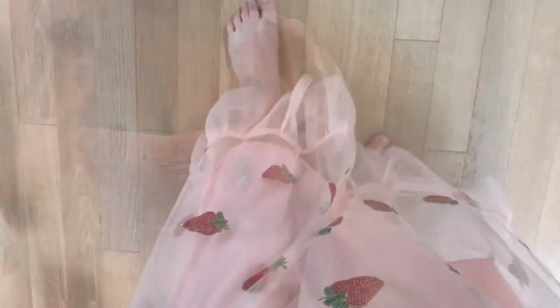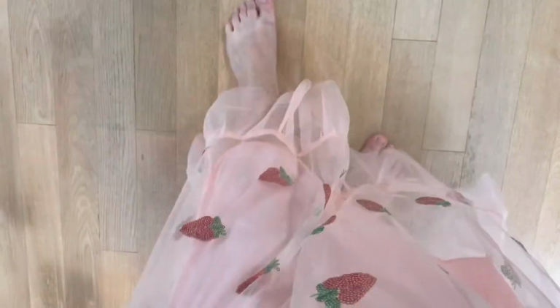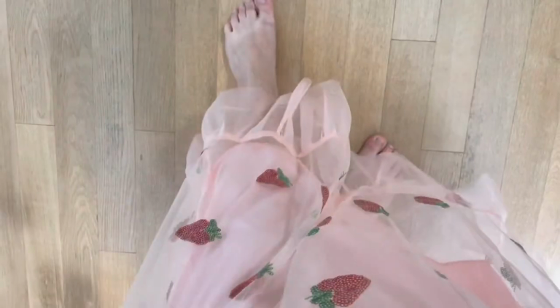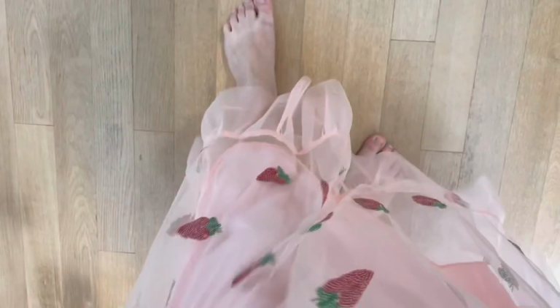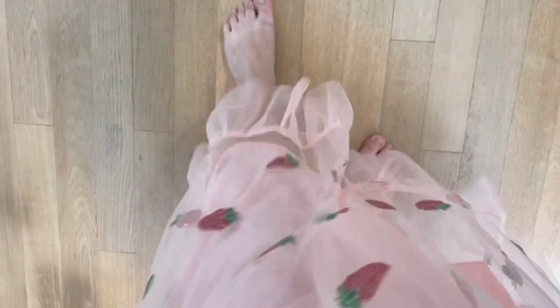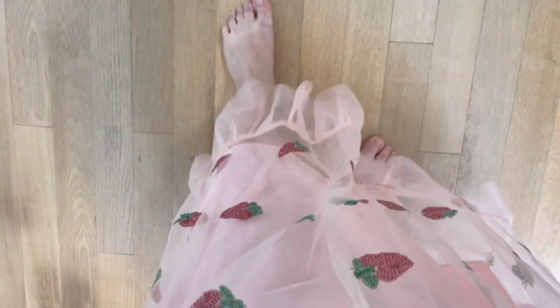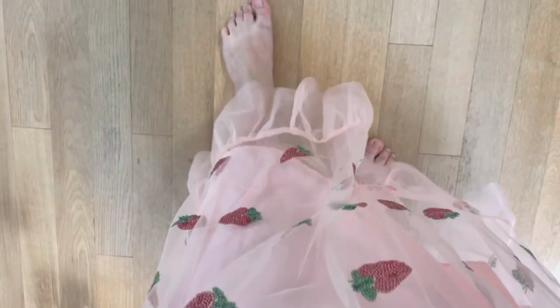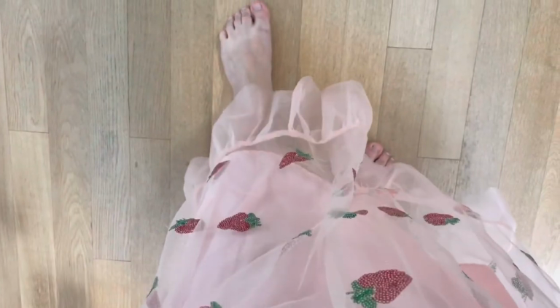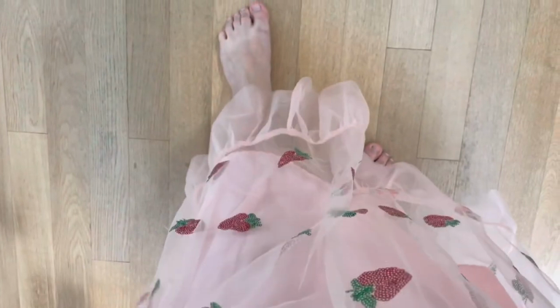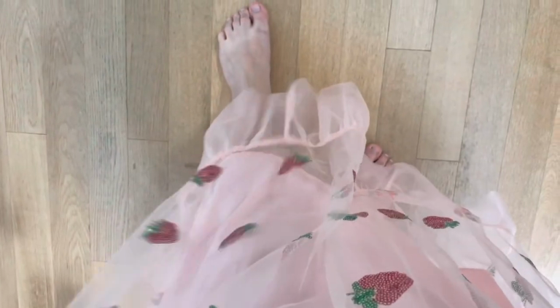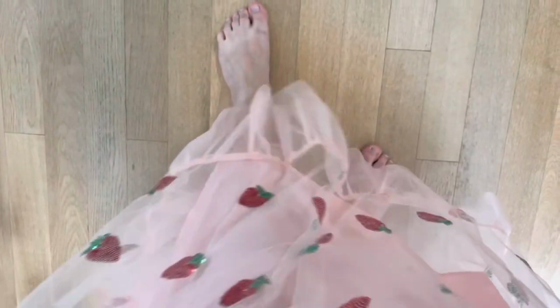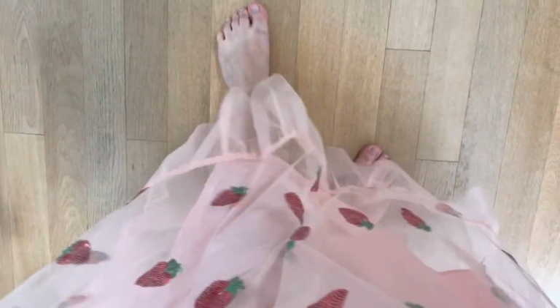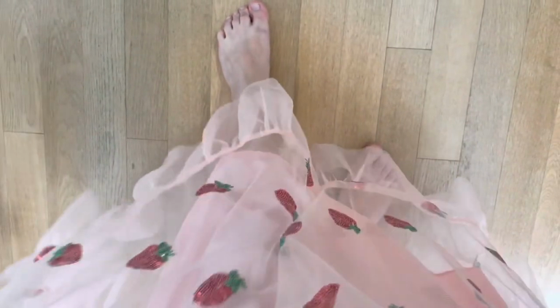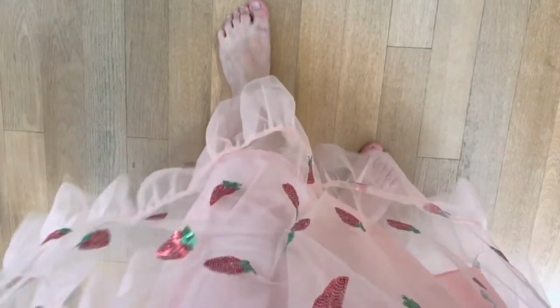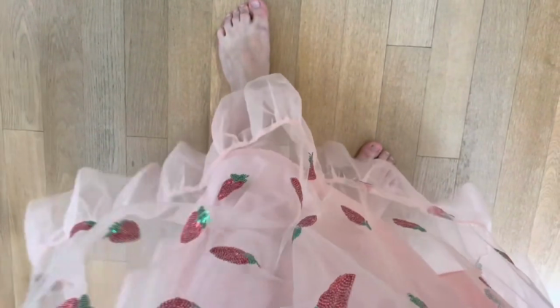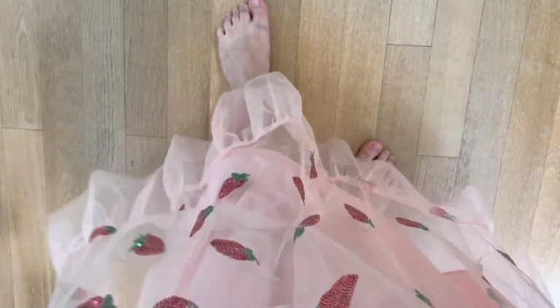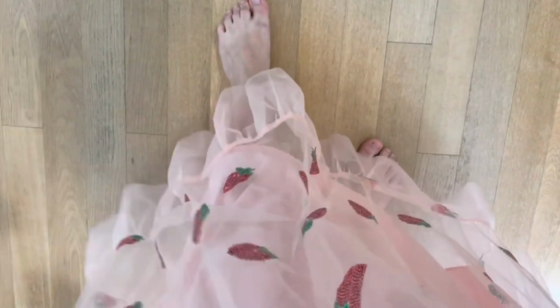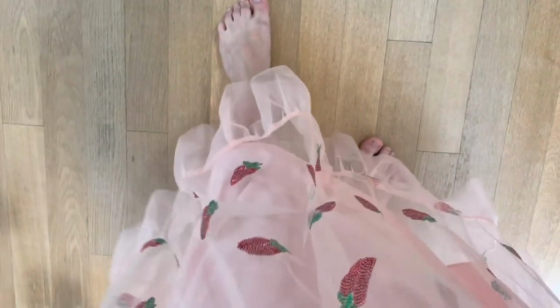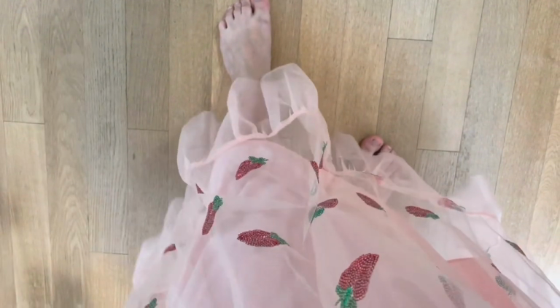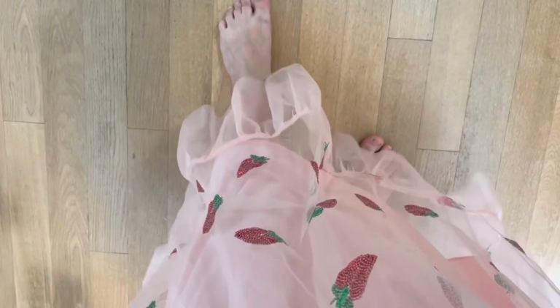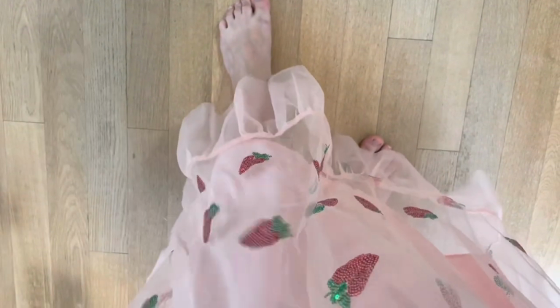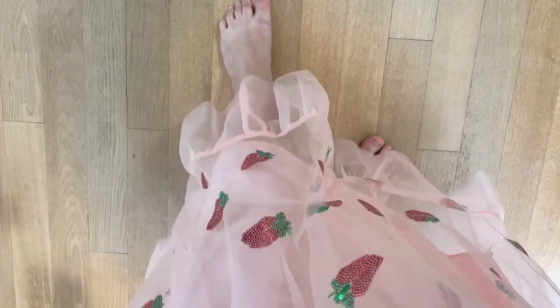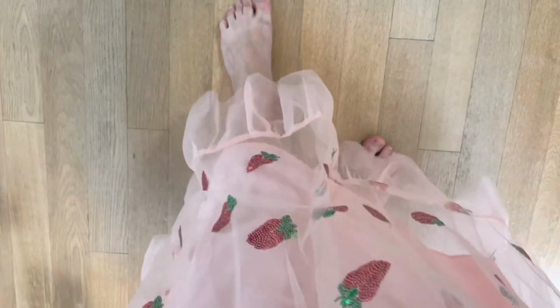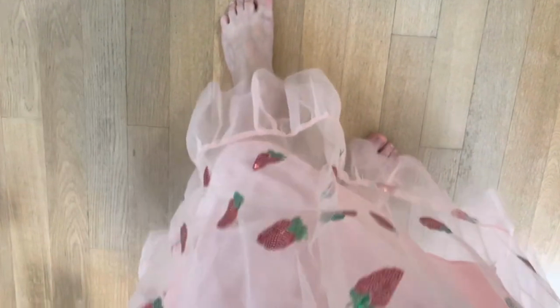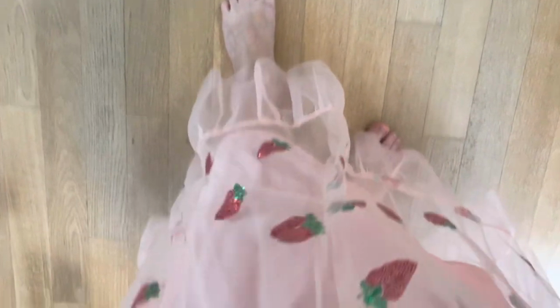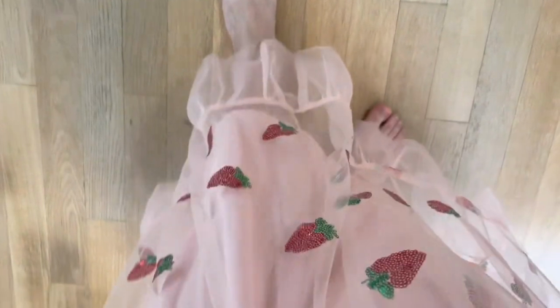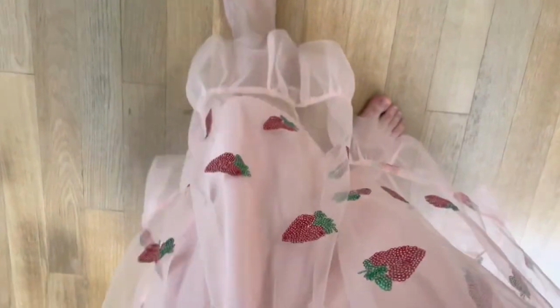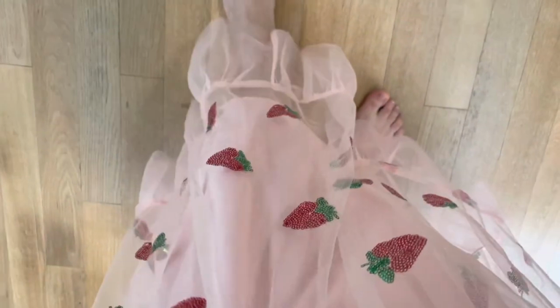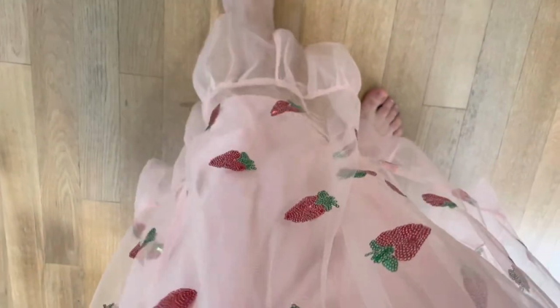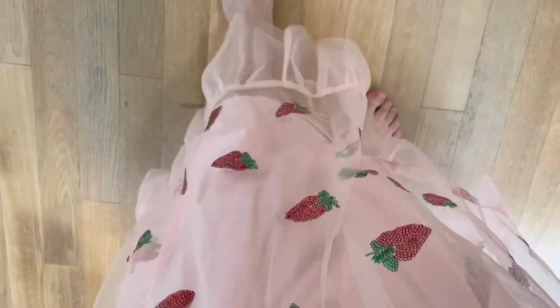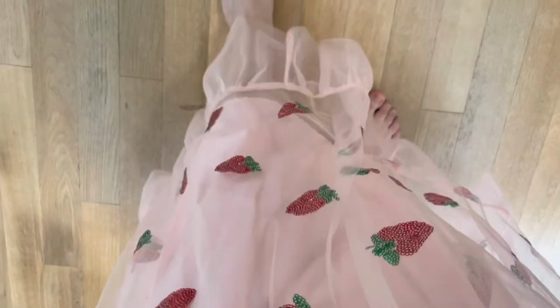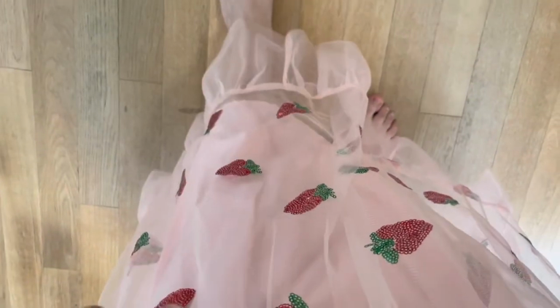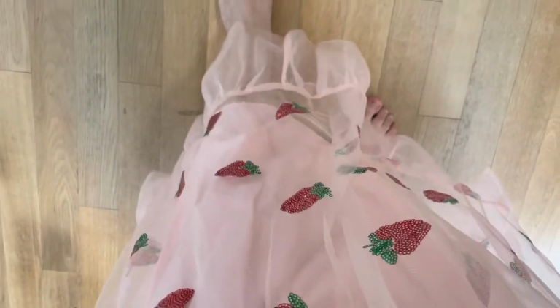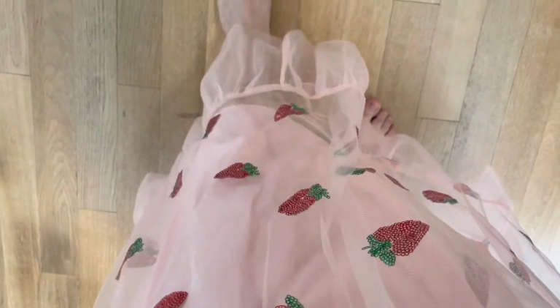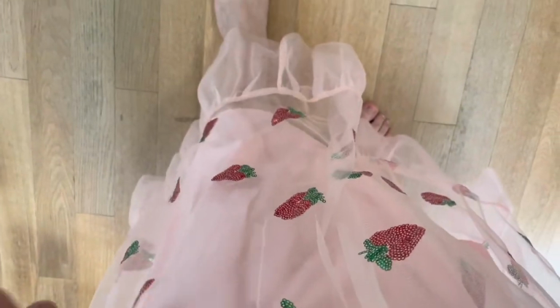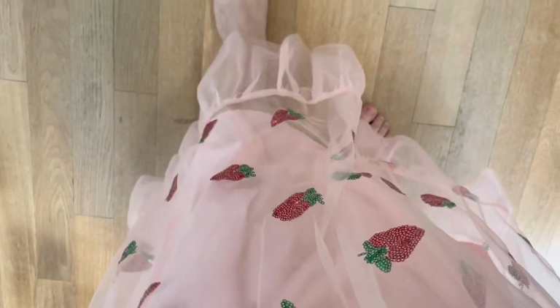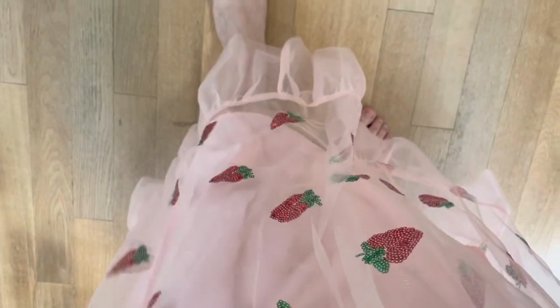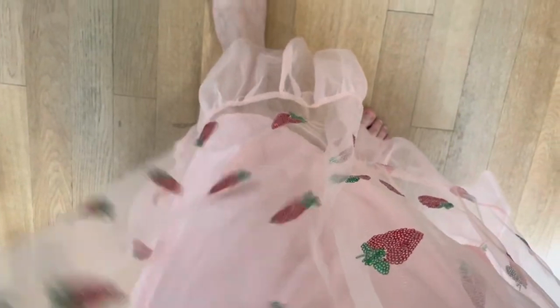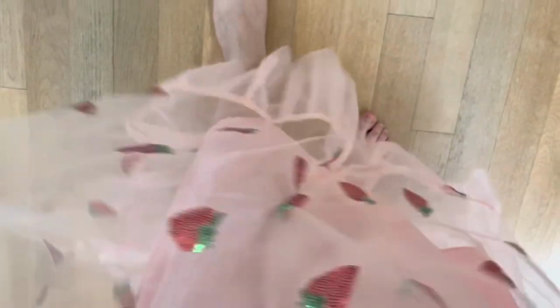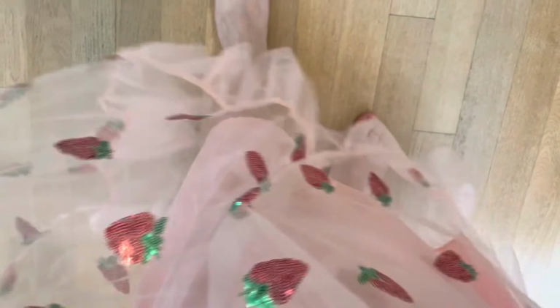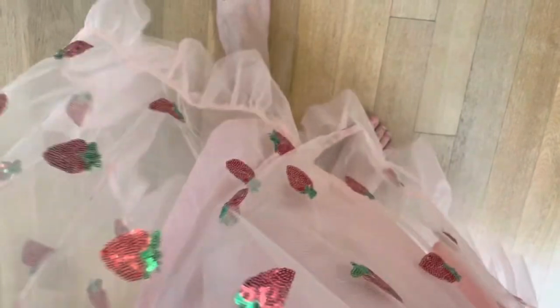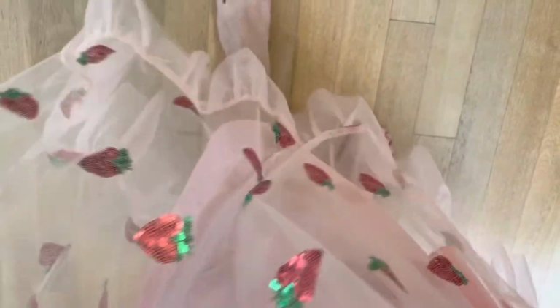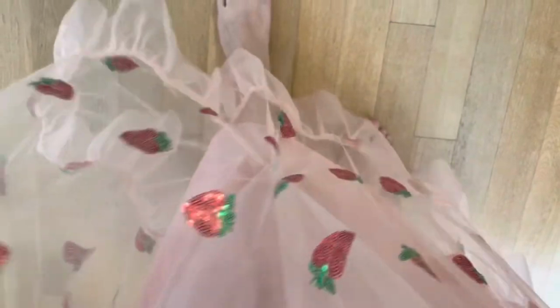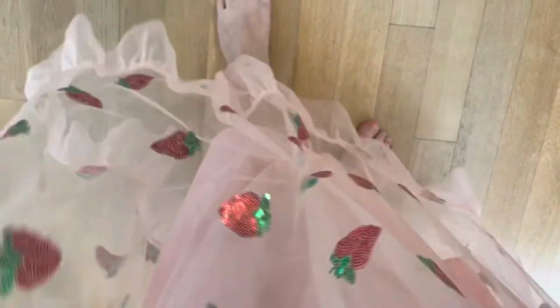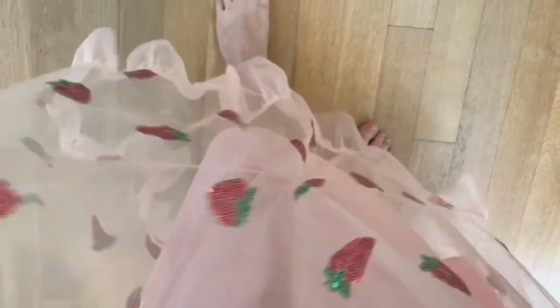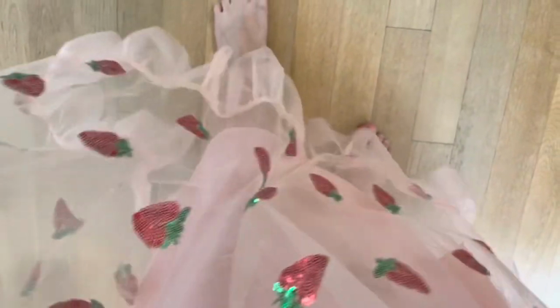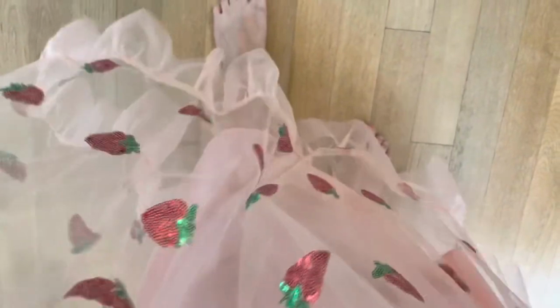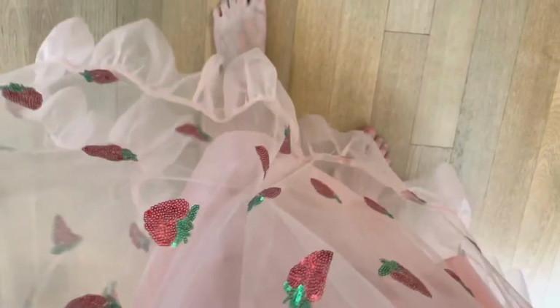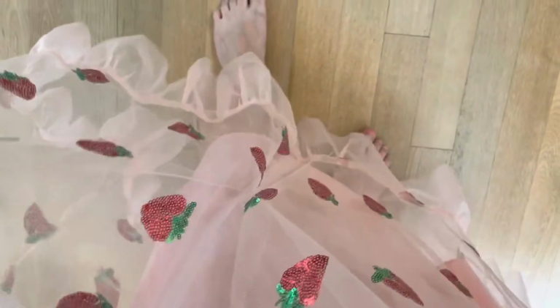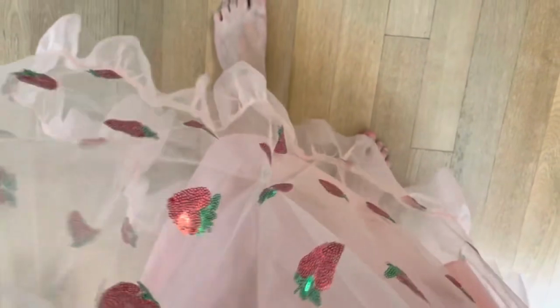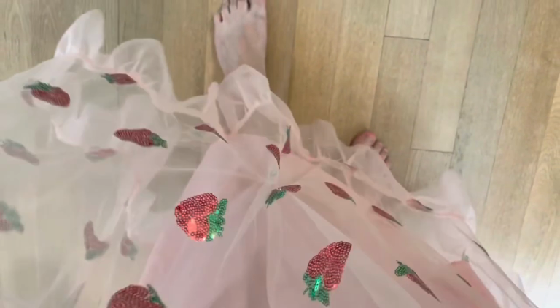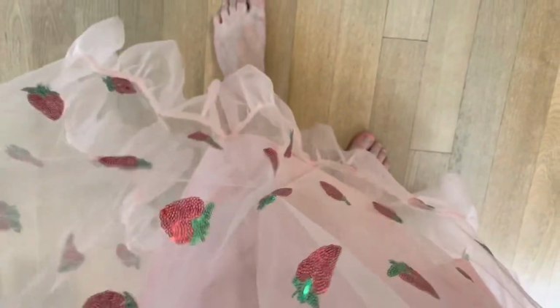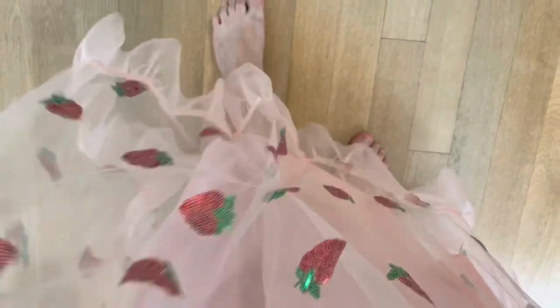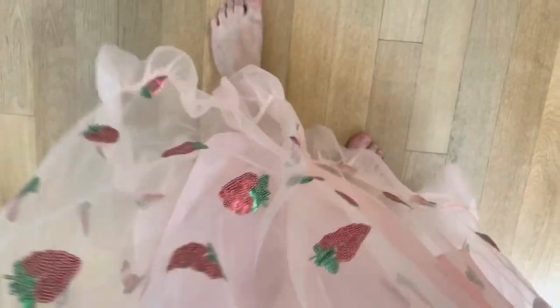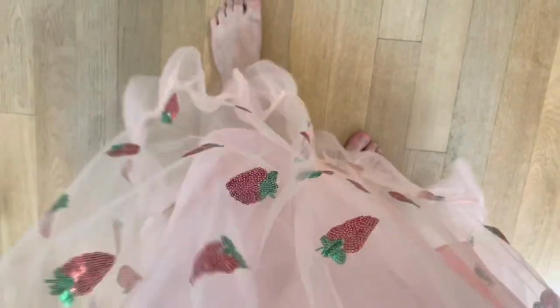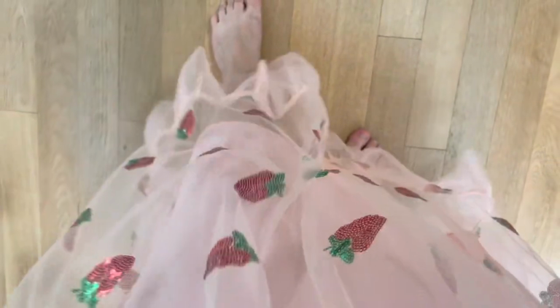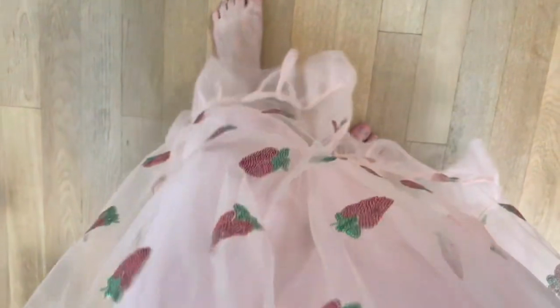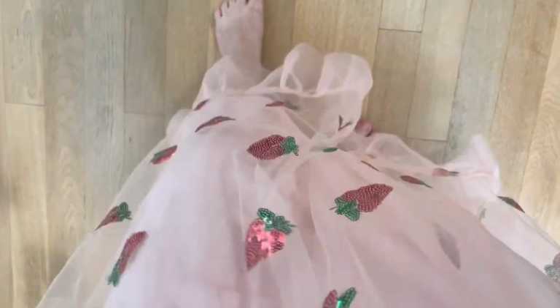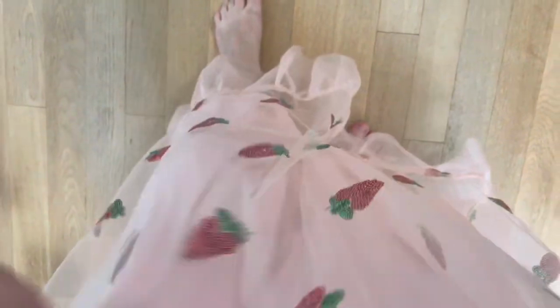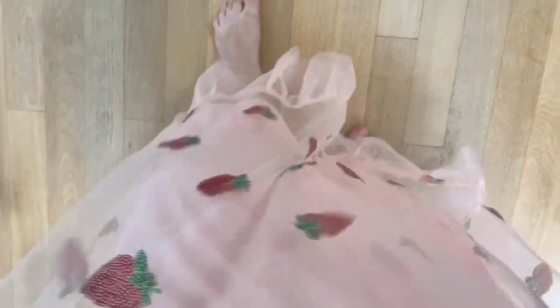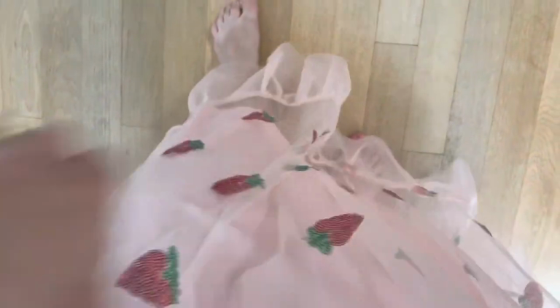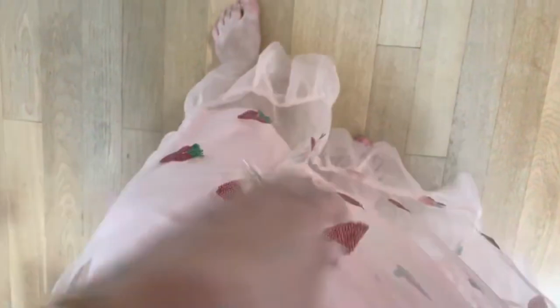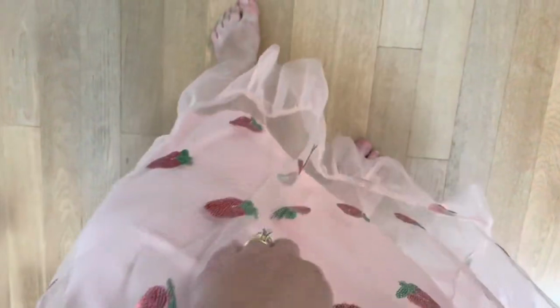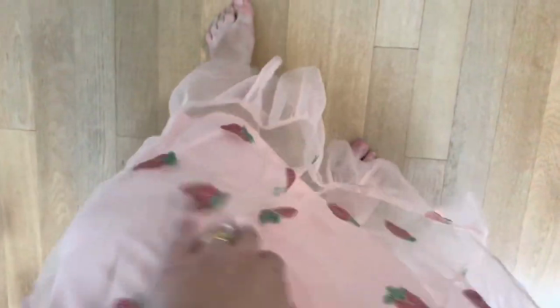So the dress is a maxi dress — it goes to my ankle. The lining is a little bit shorter and then there's just that one ruffle on the bottom.